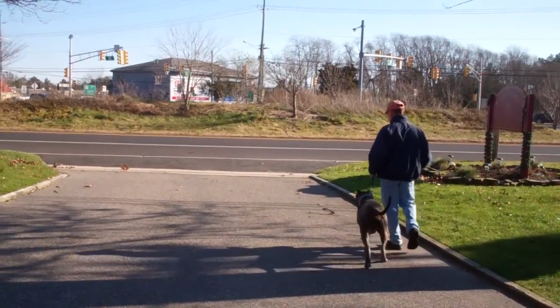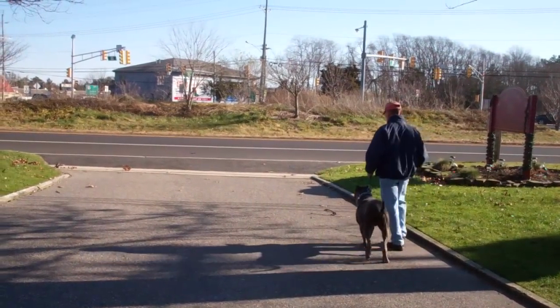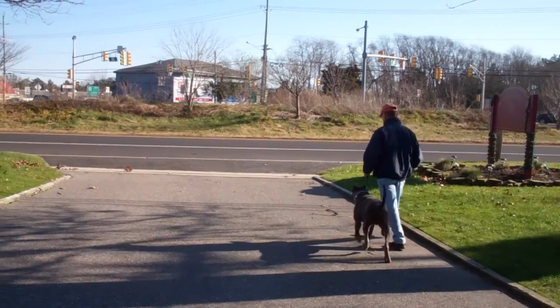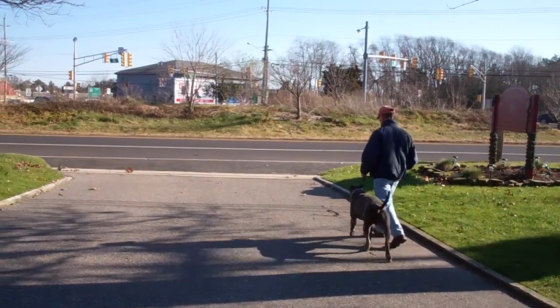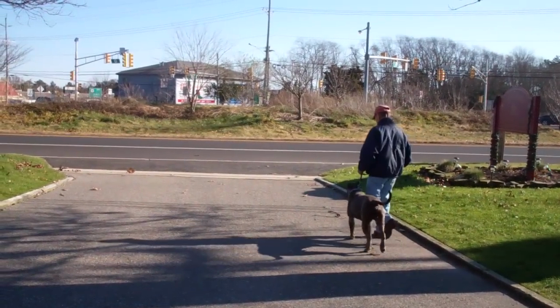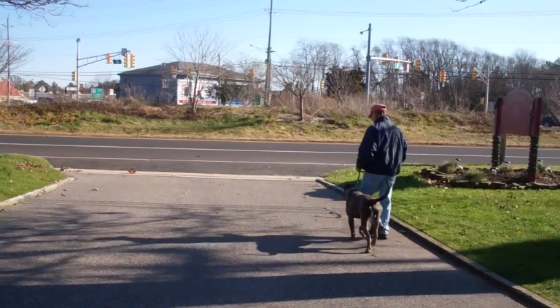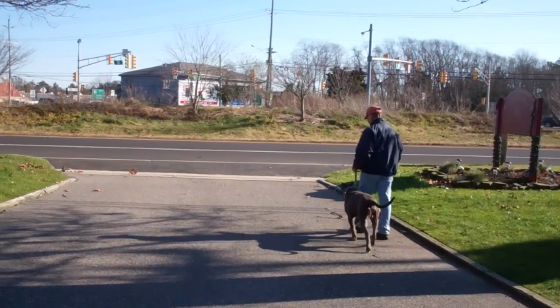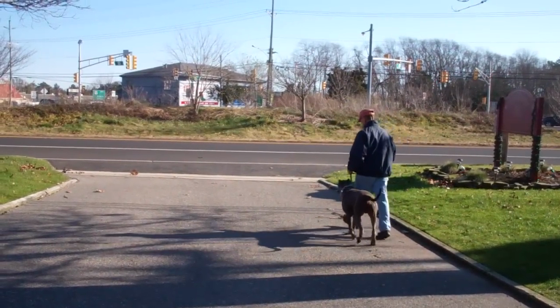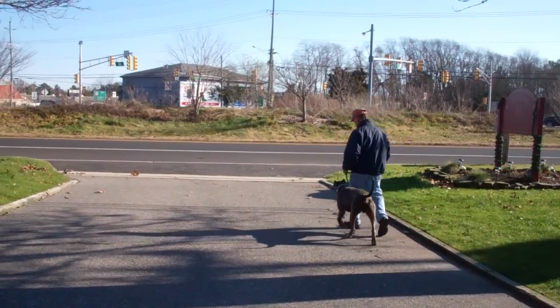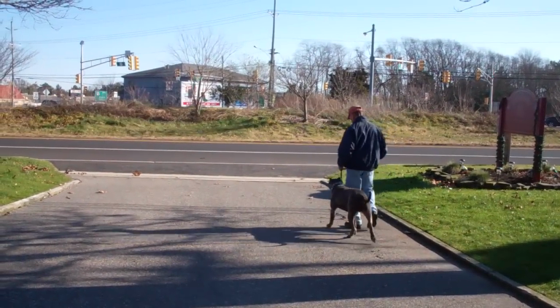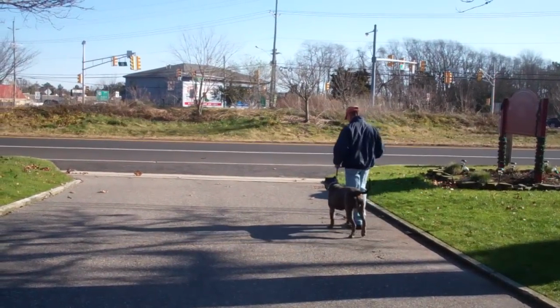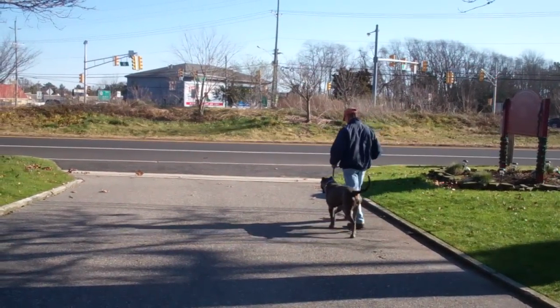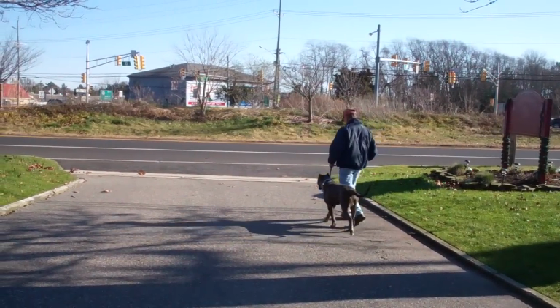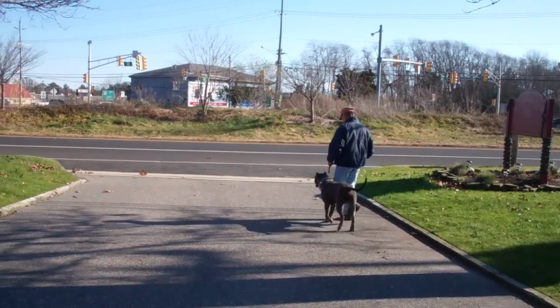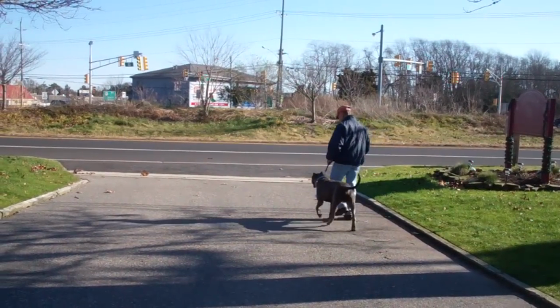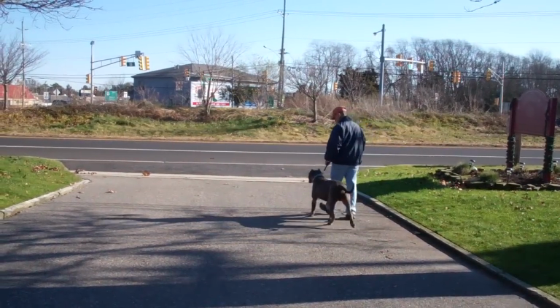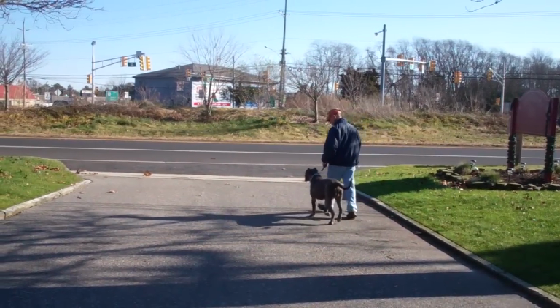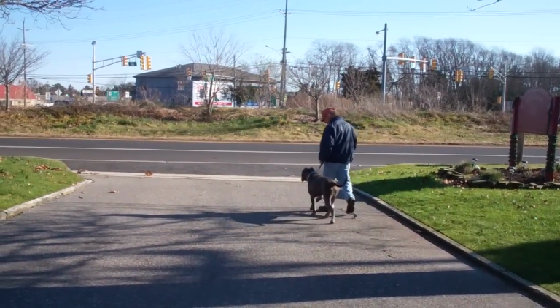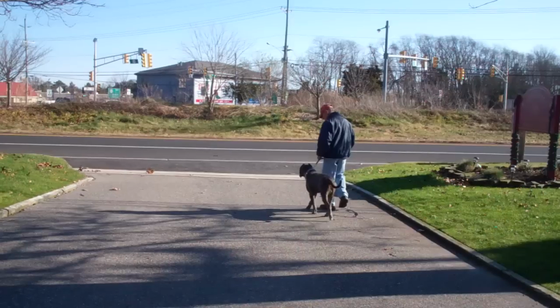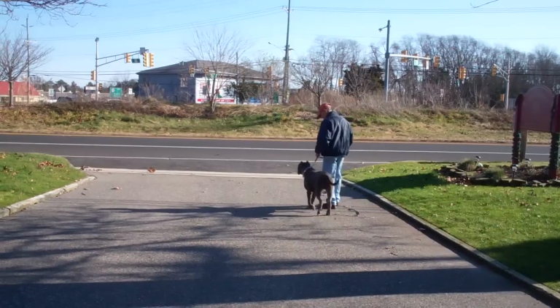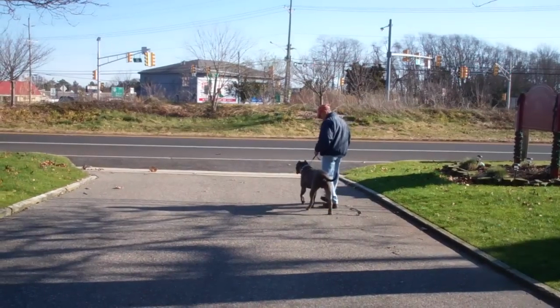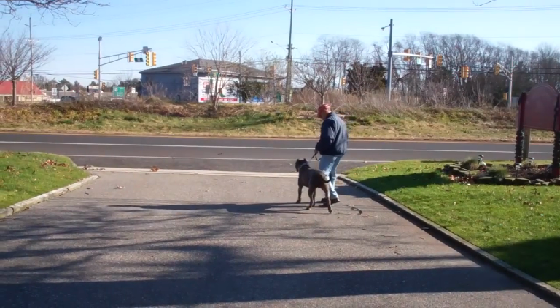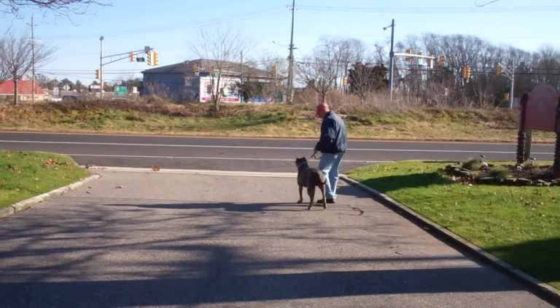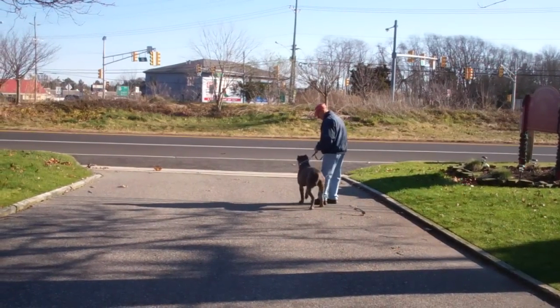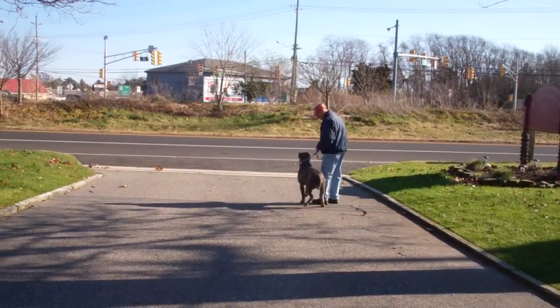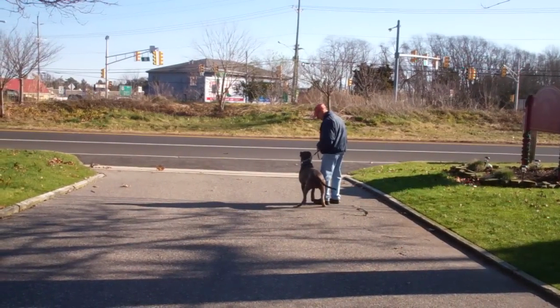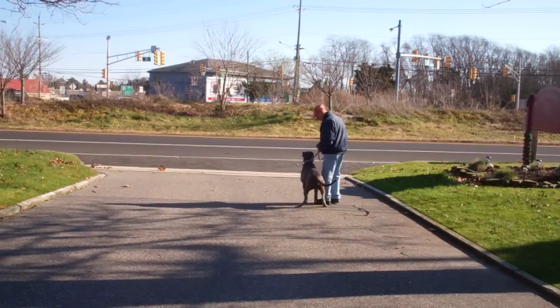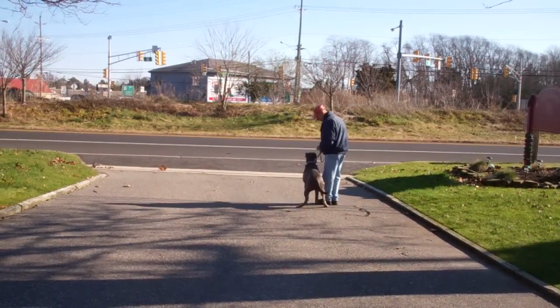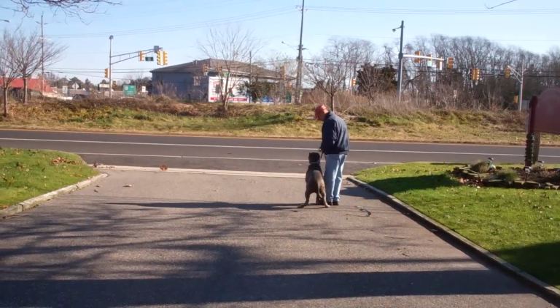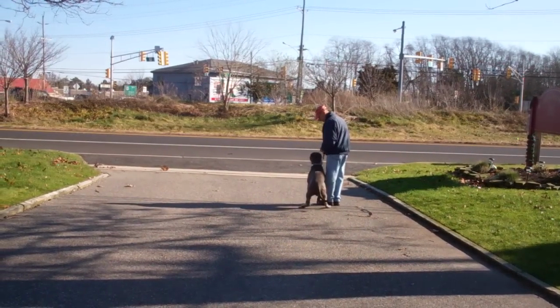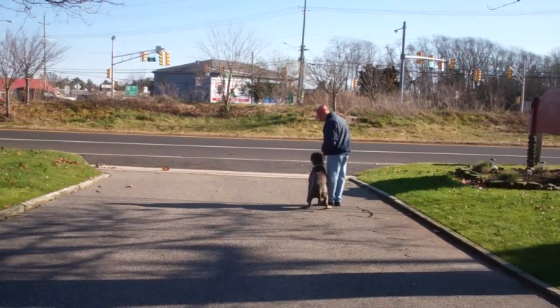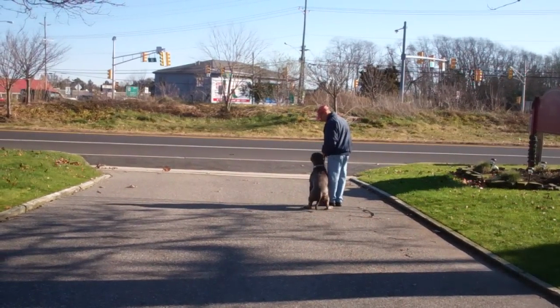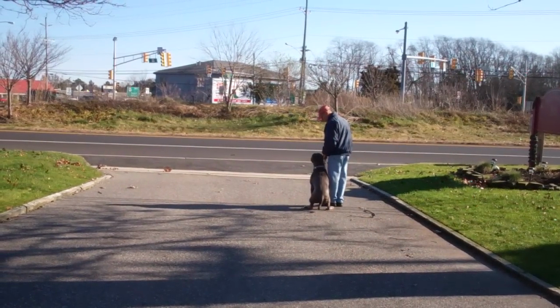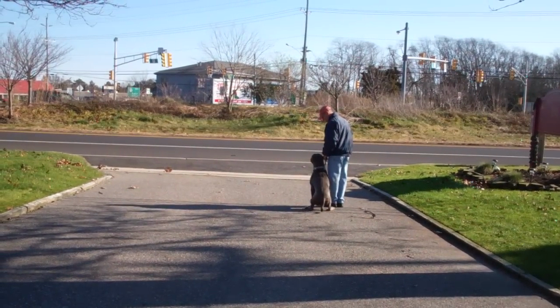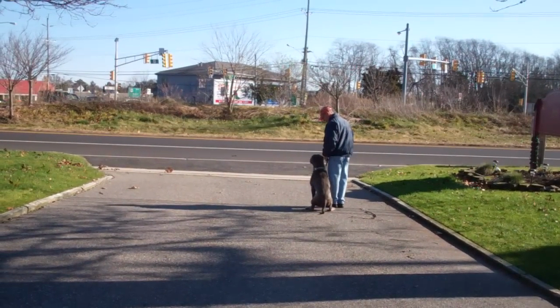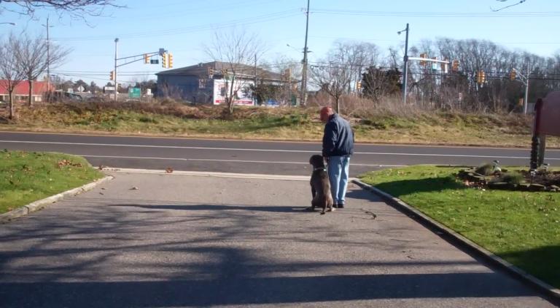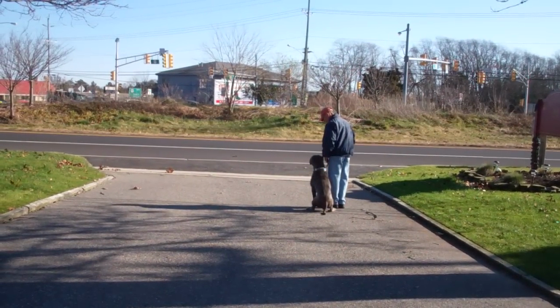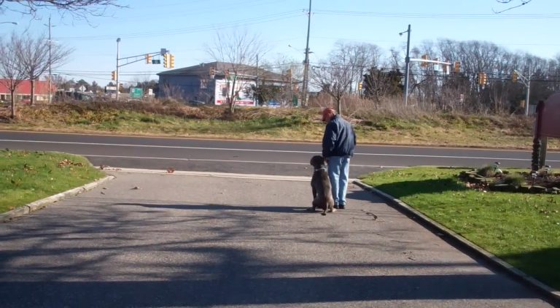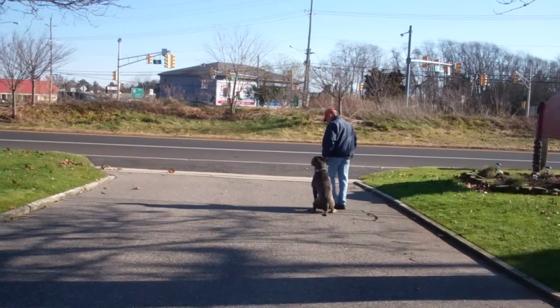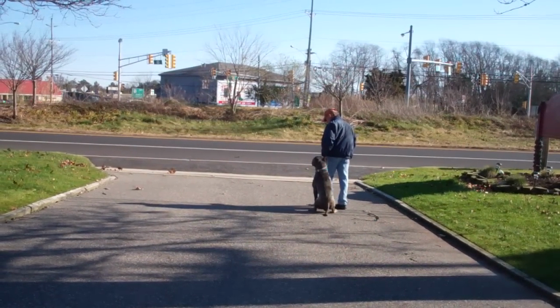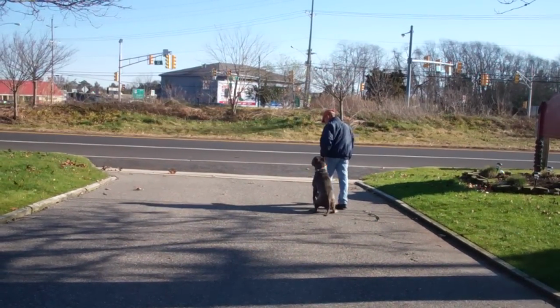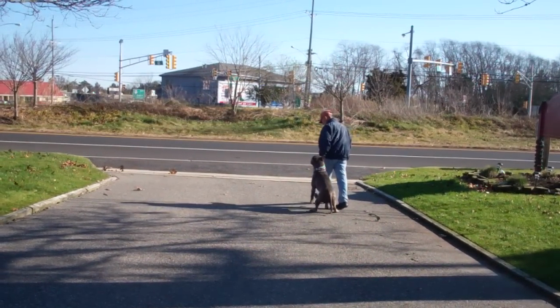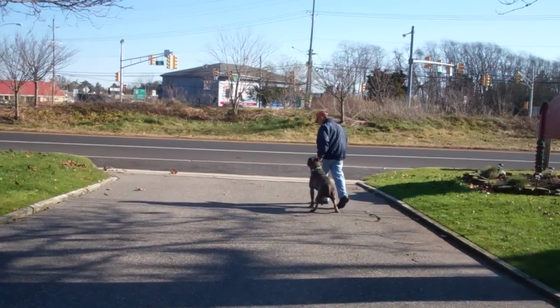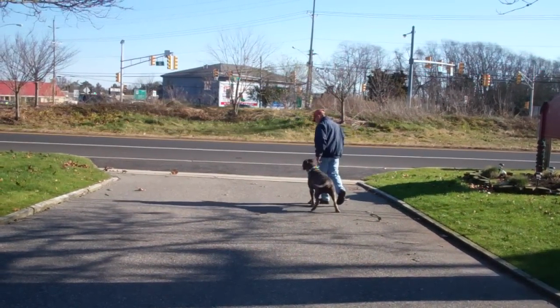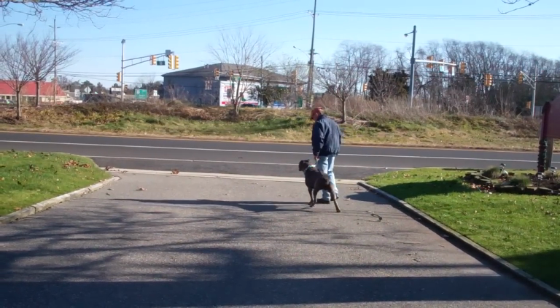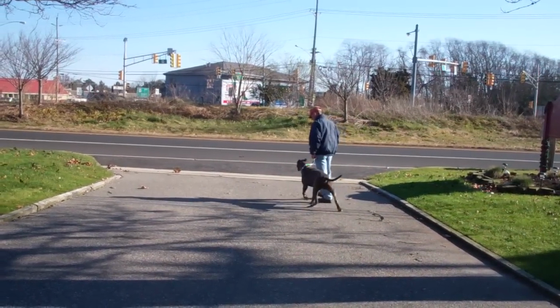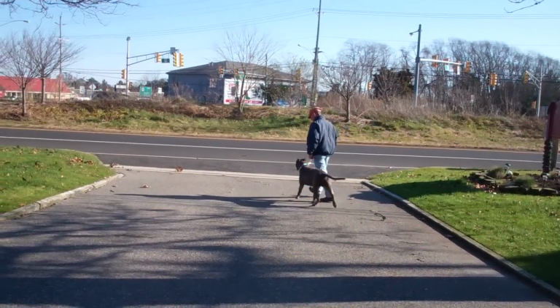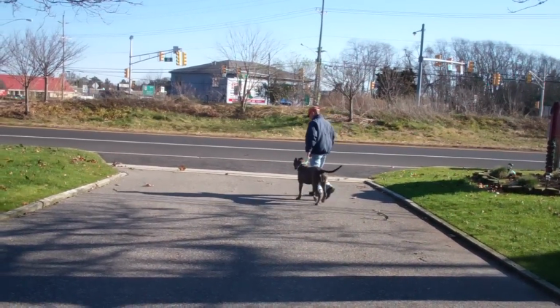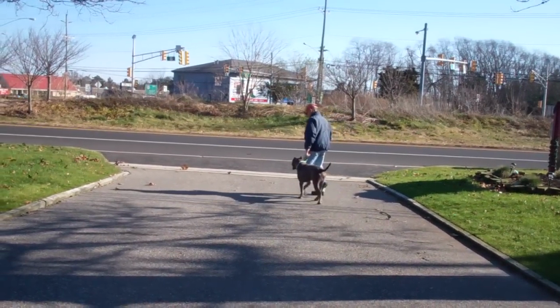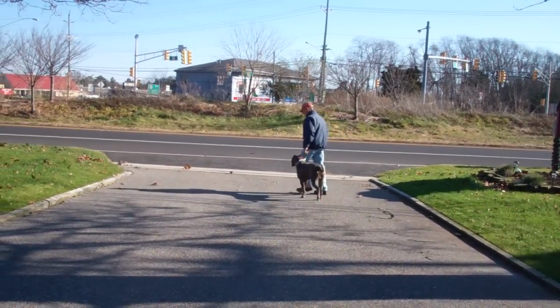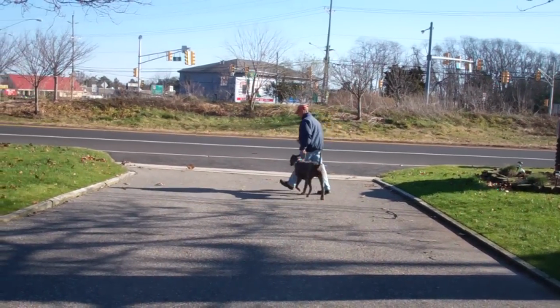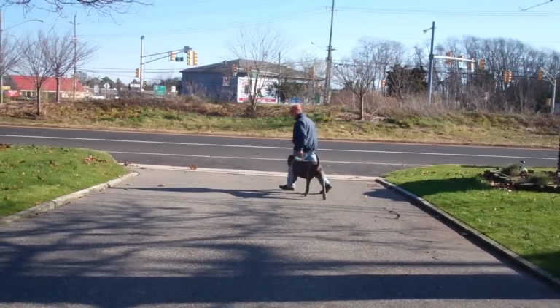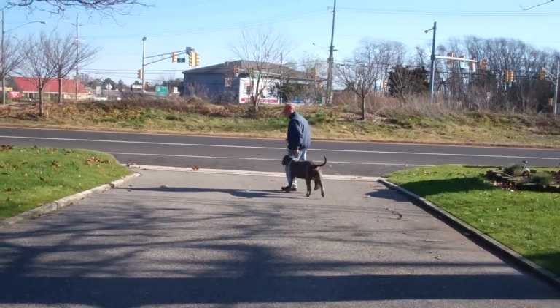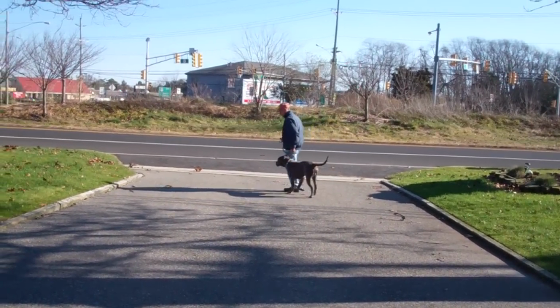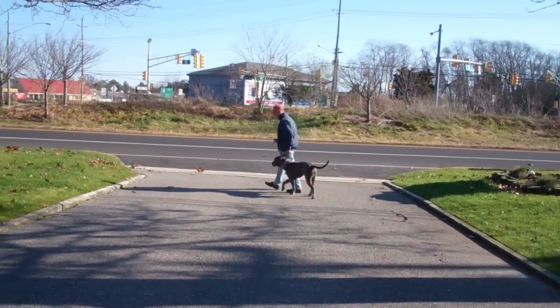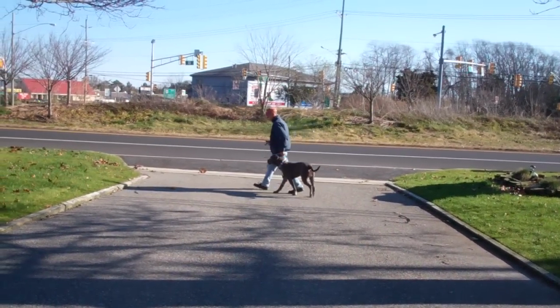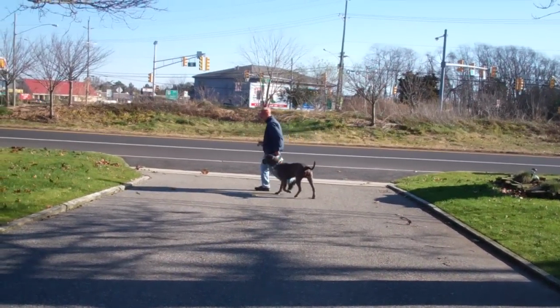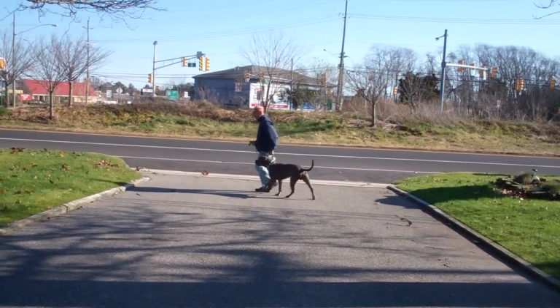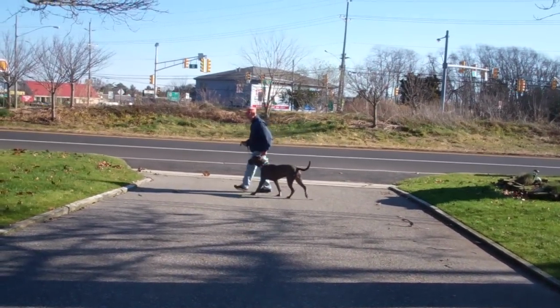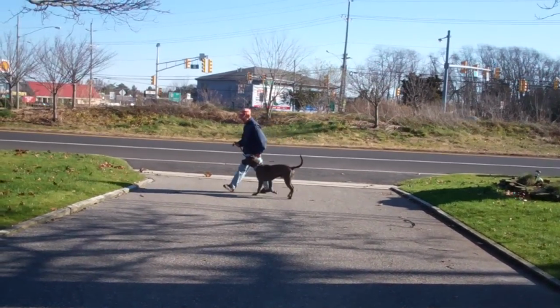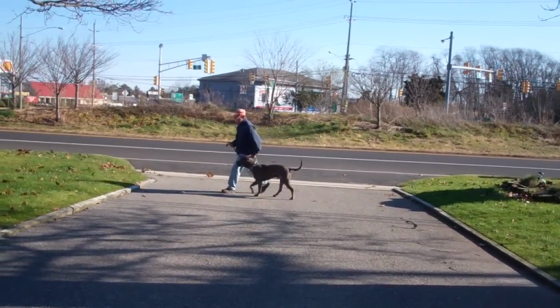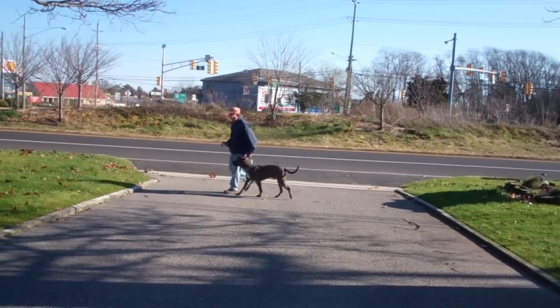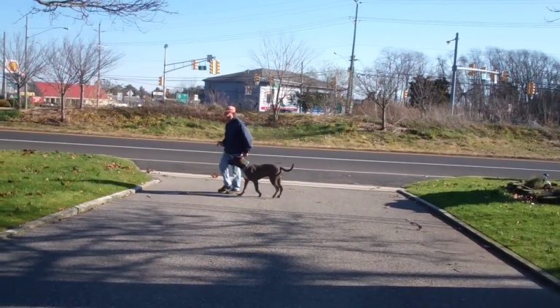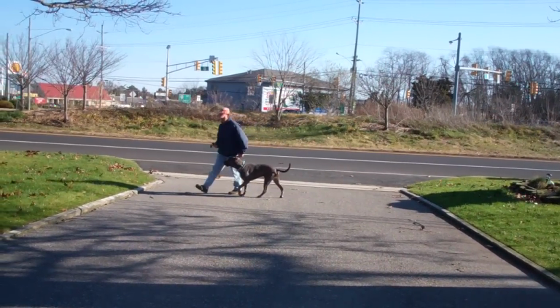If he does attempt to pull ahead, you say 'no,' give a tug and let go correction, and repeat the command to heel and he'll fall right back in line on your left-hand side.